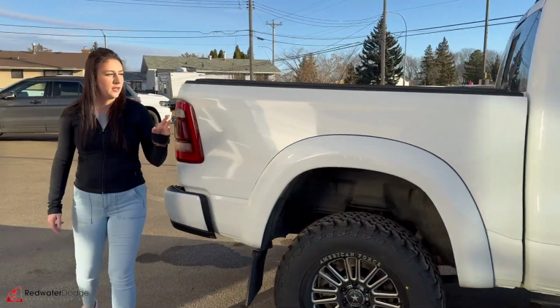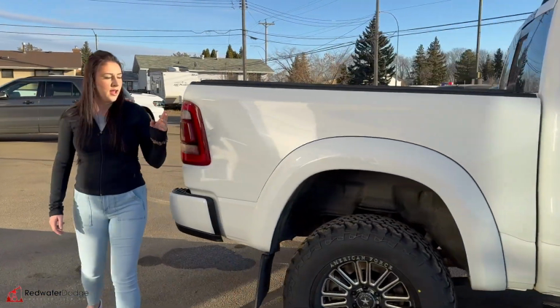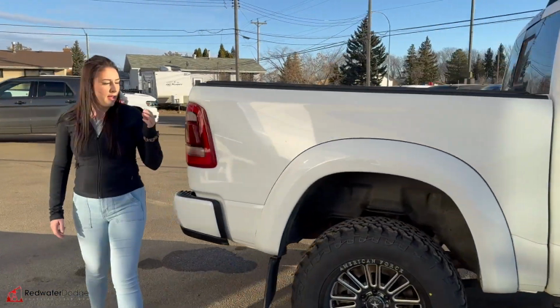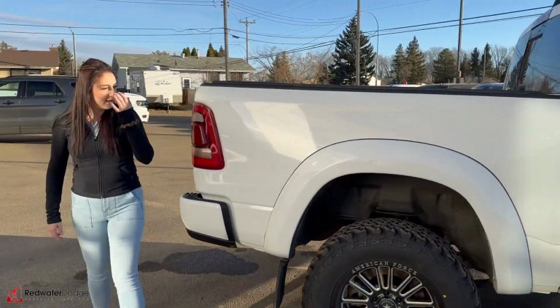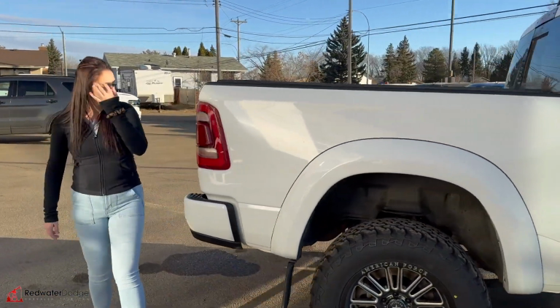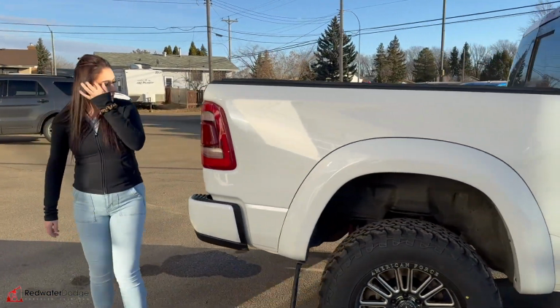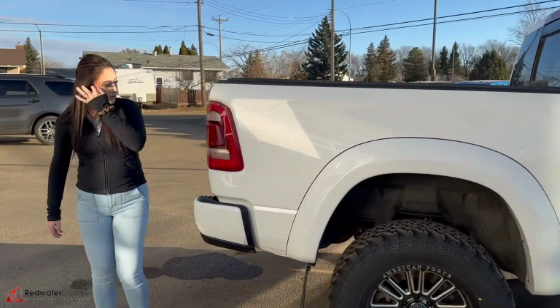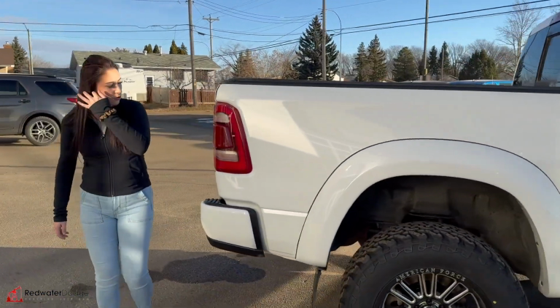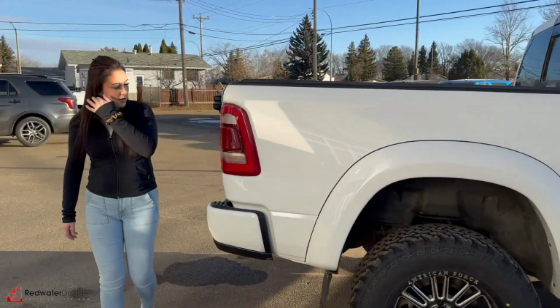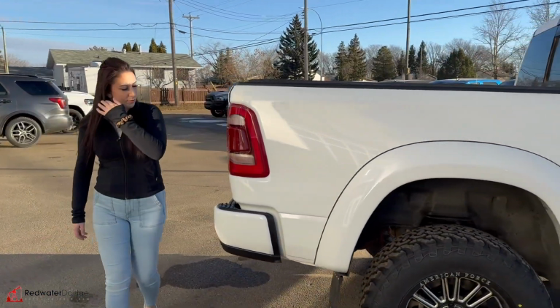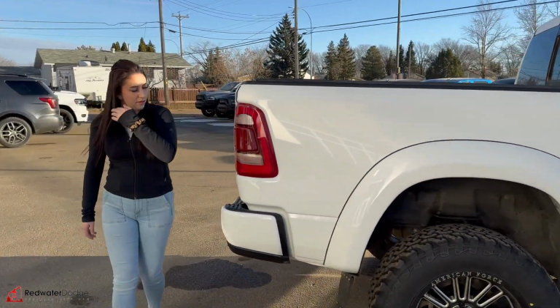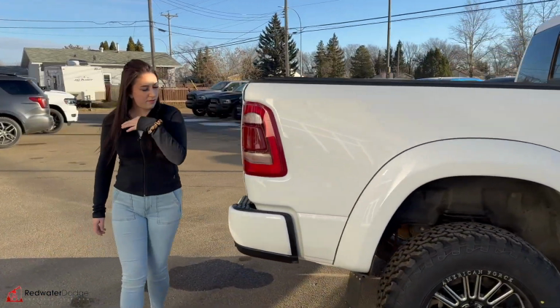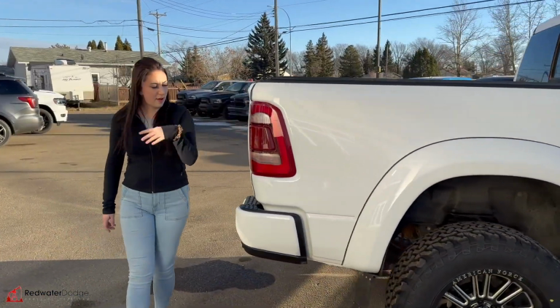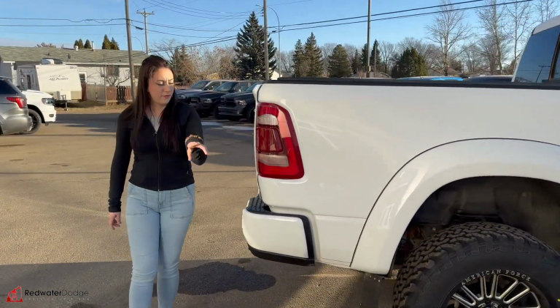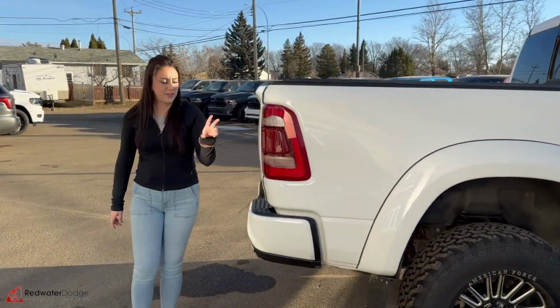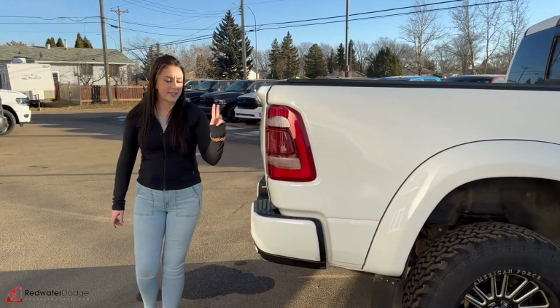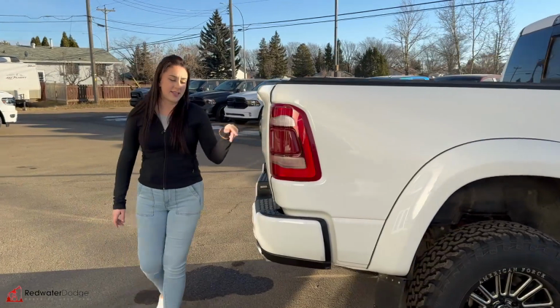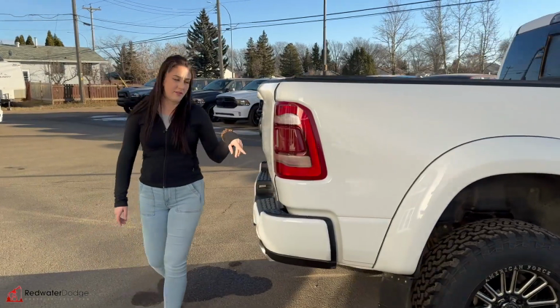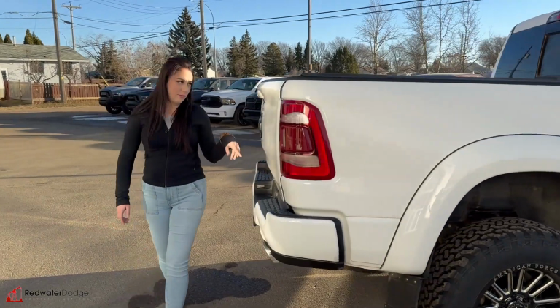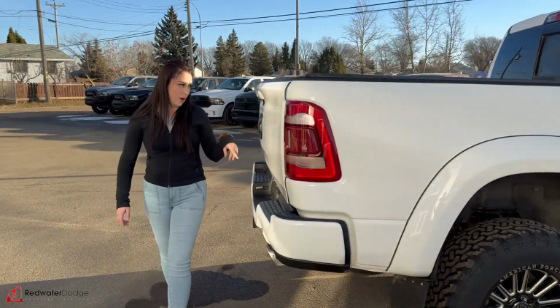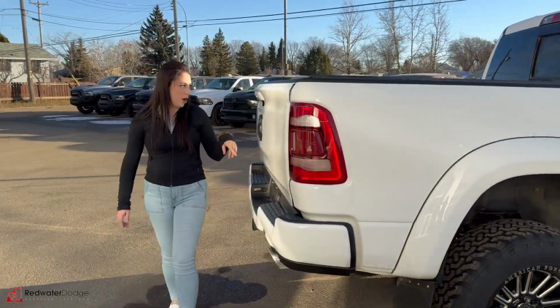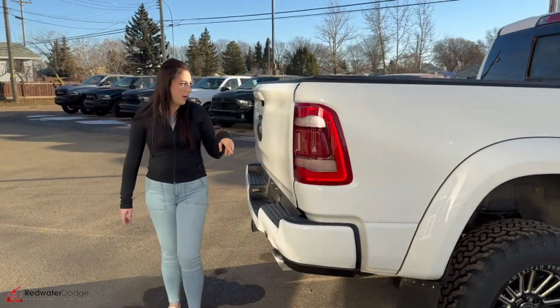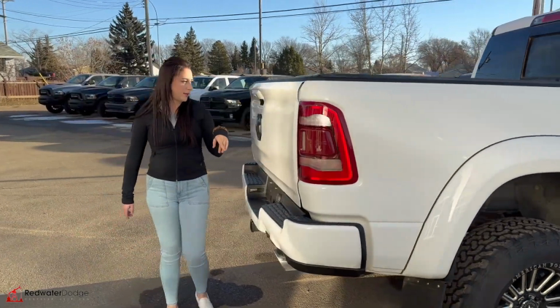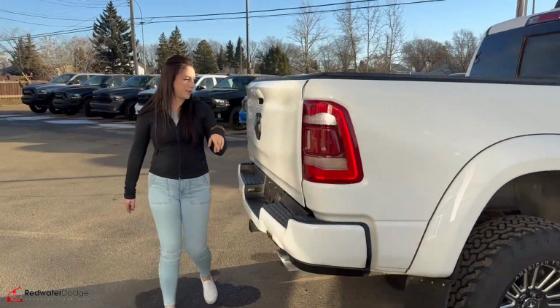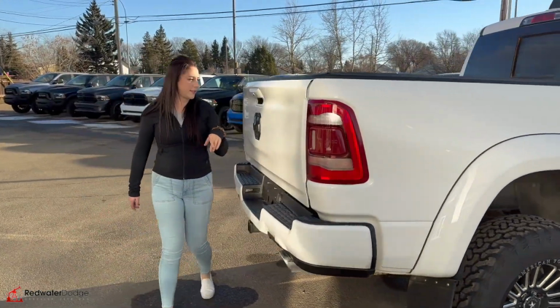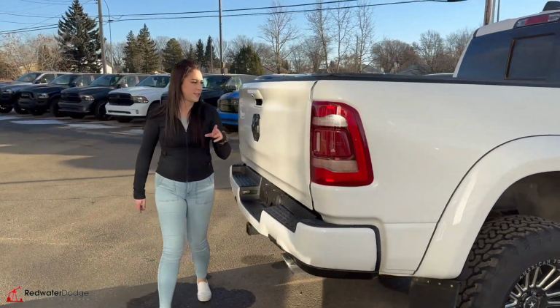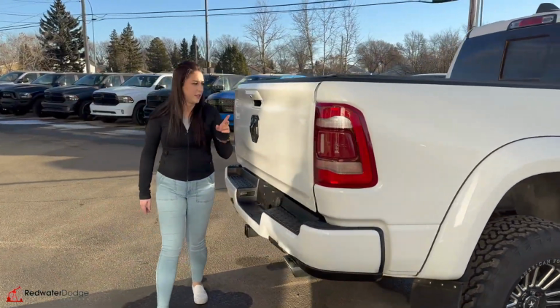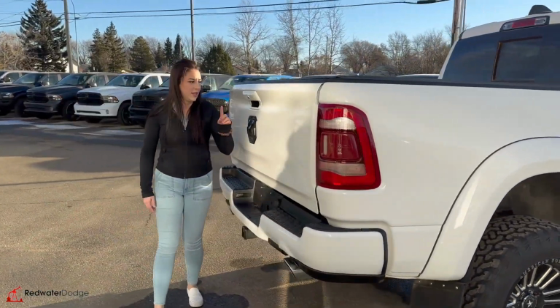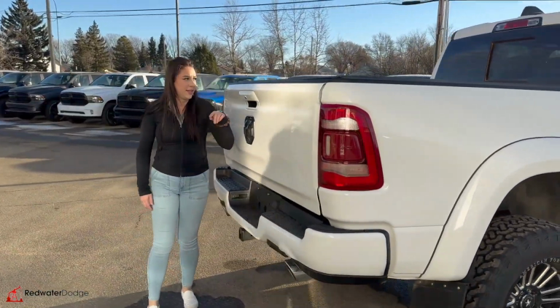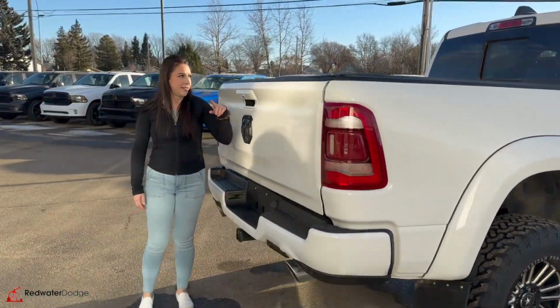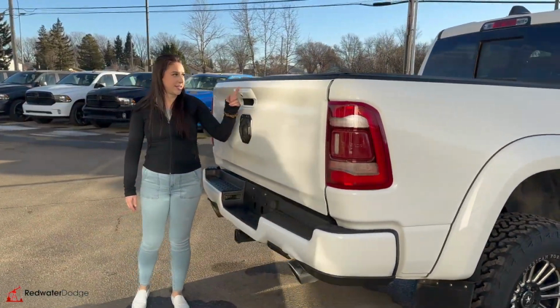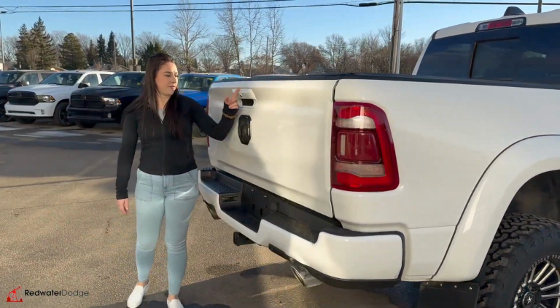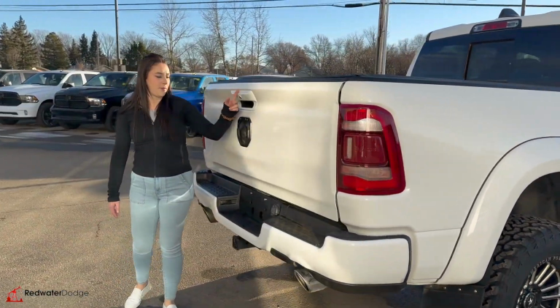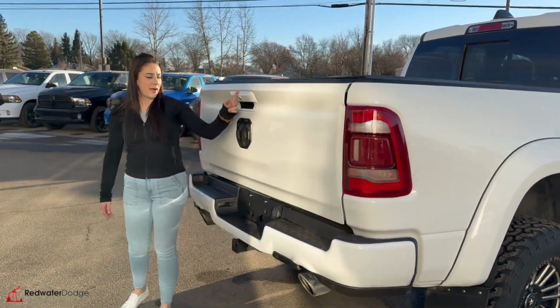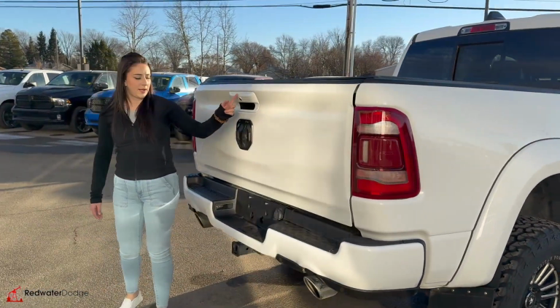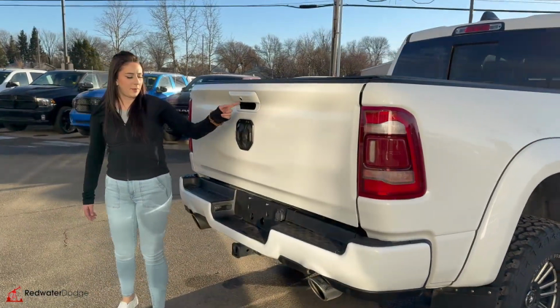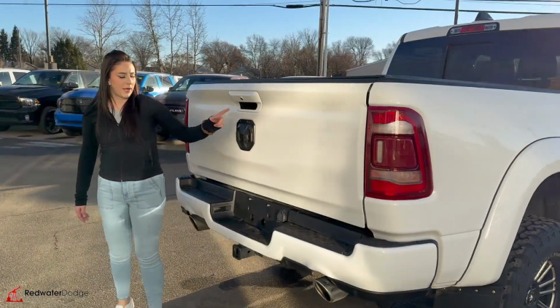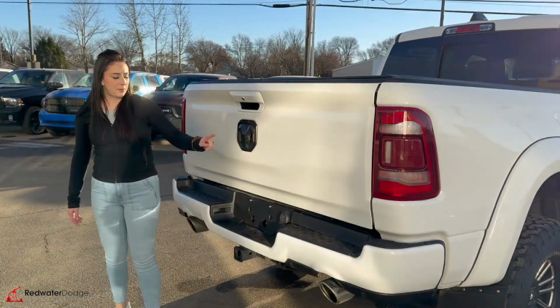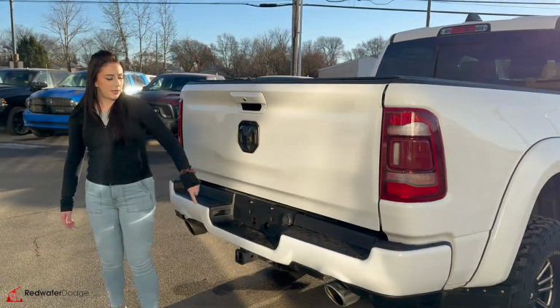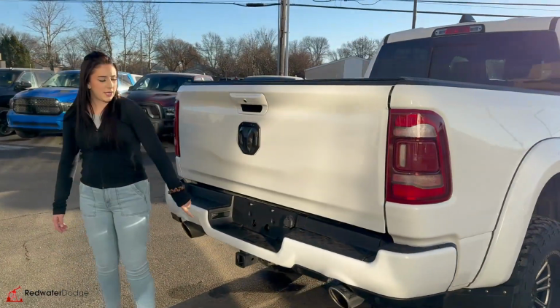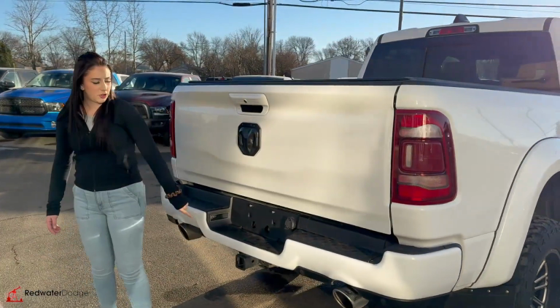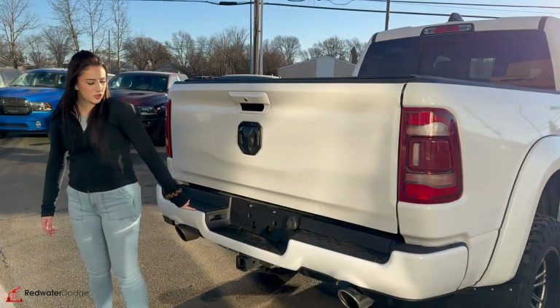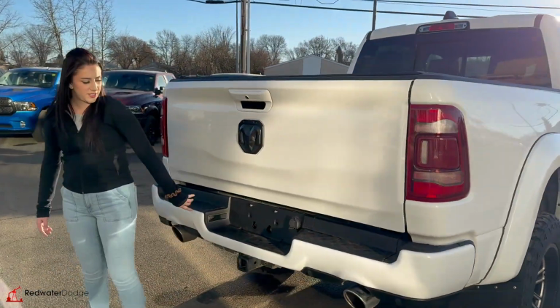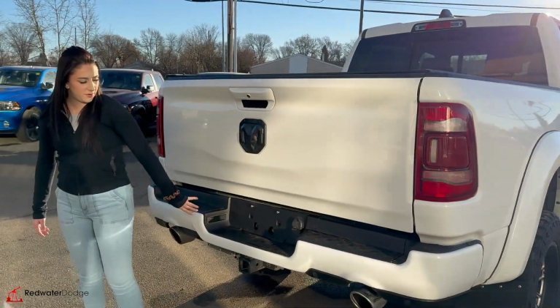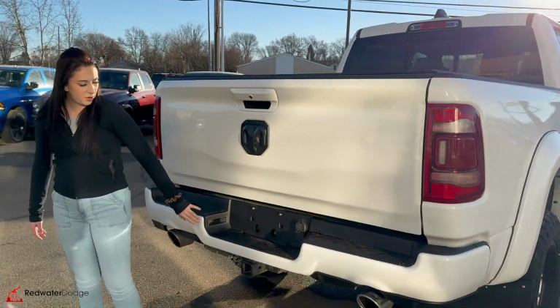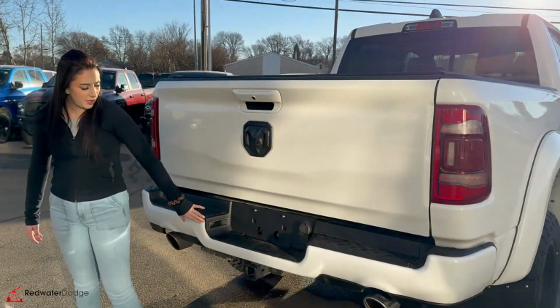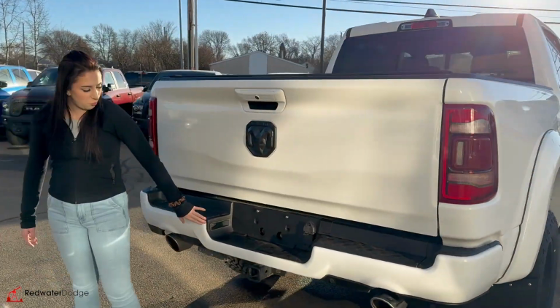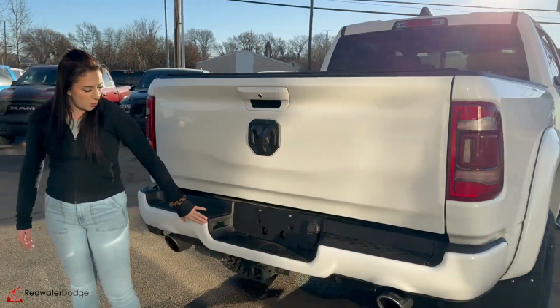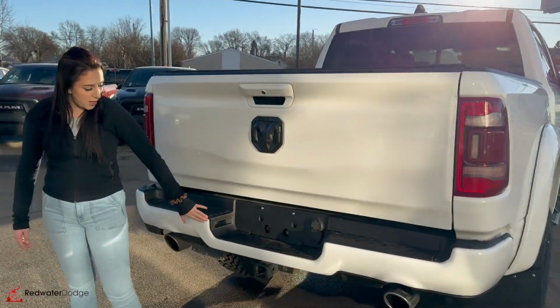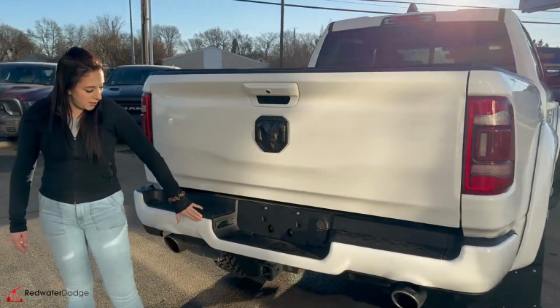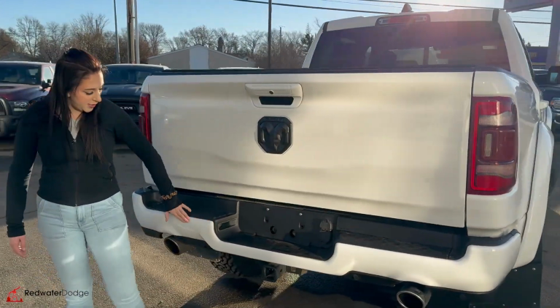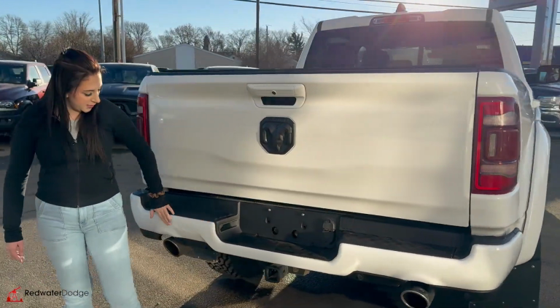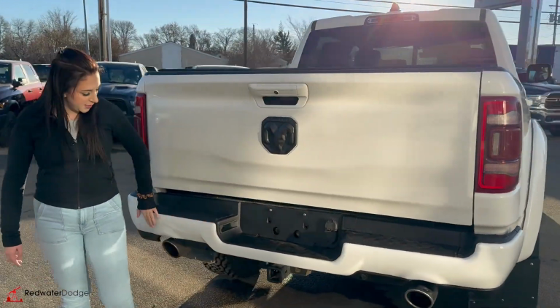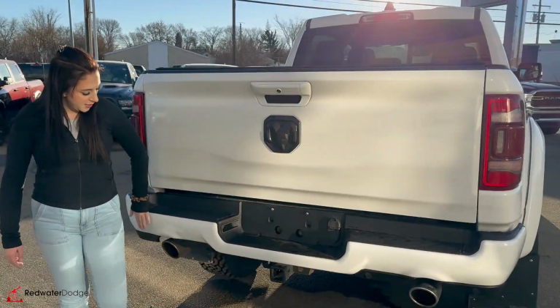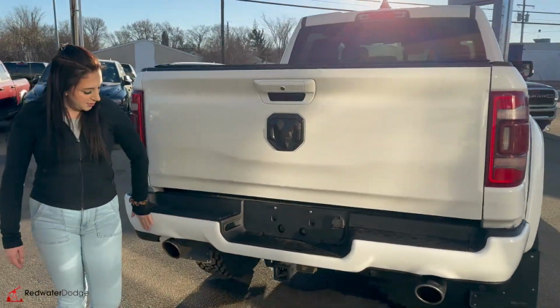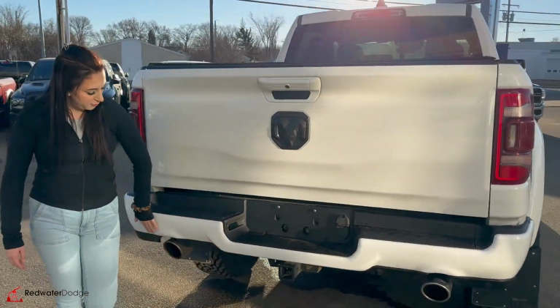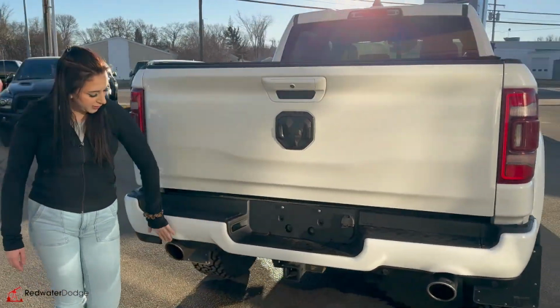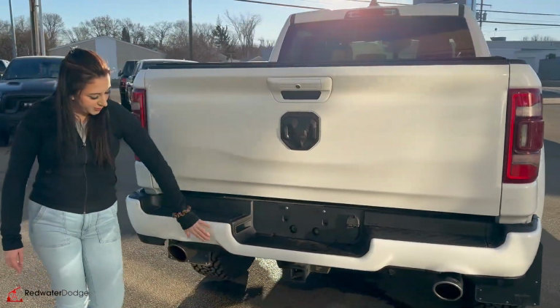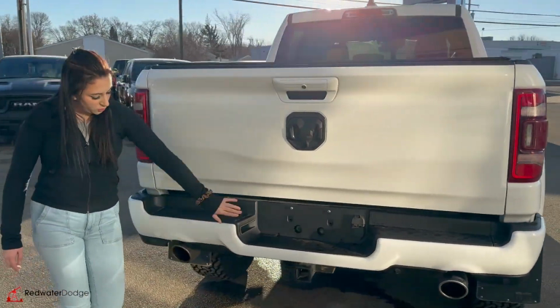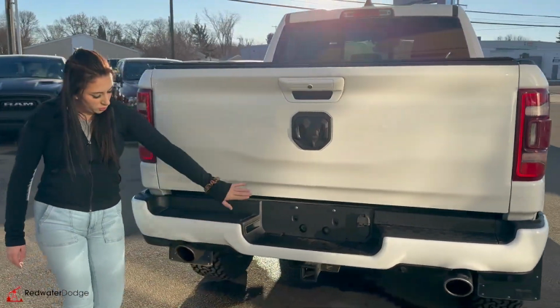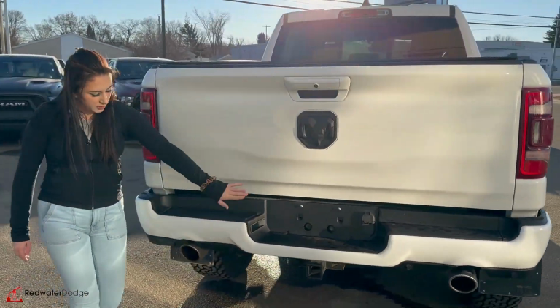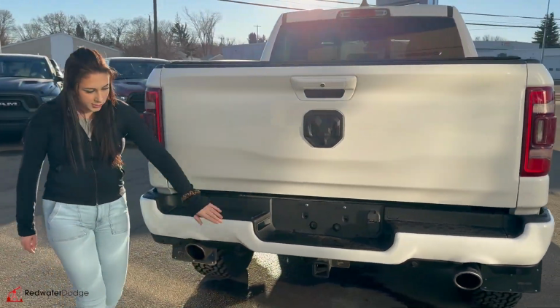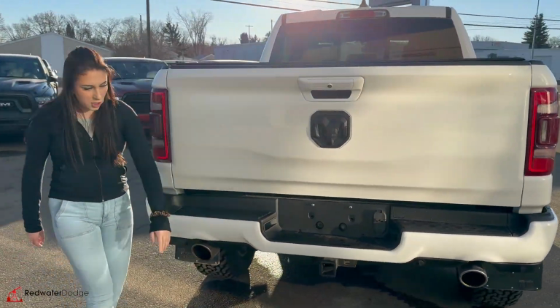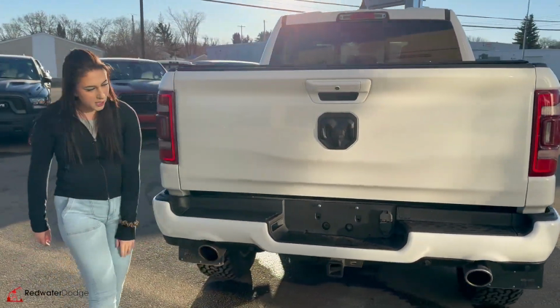It is a crew cab with a 5'7 box. It does have a backup camera, hitch receiver and wiring, plus dual exhaust.